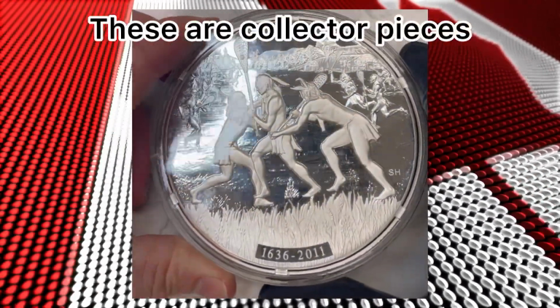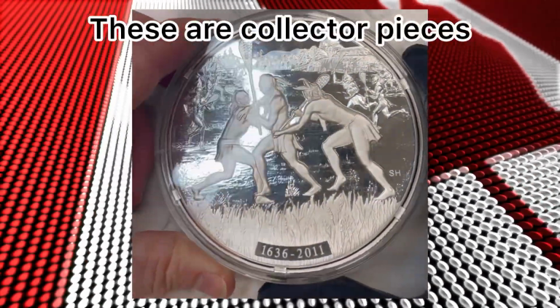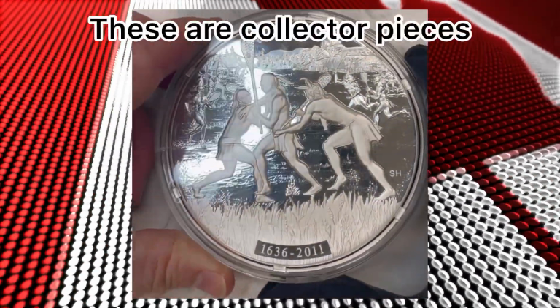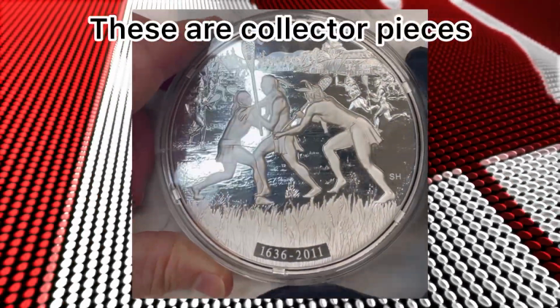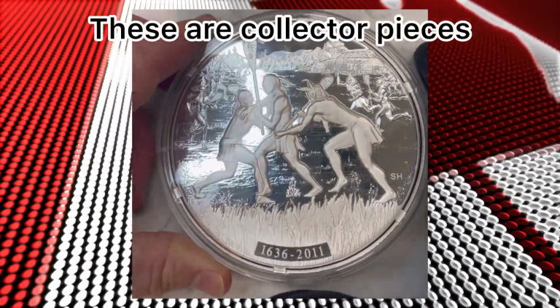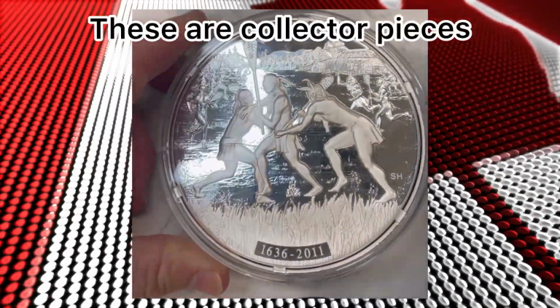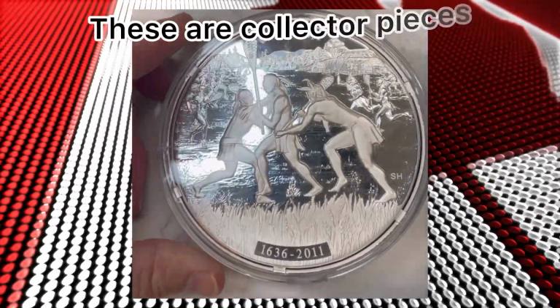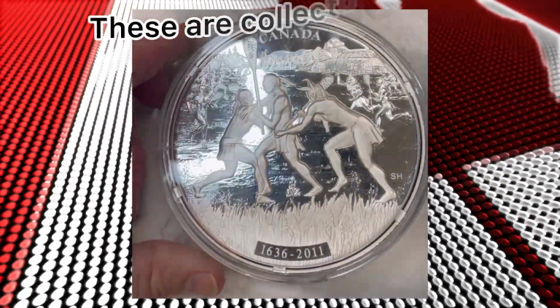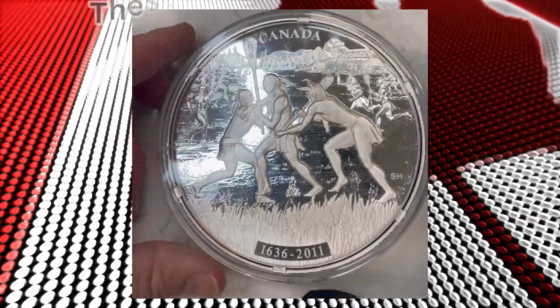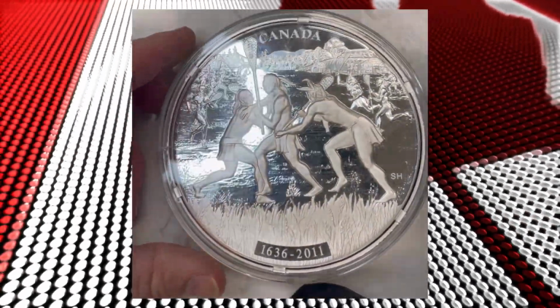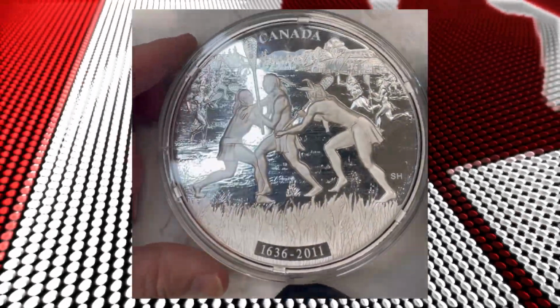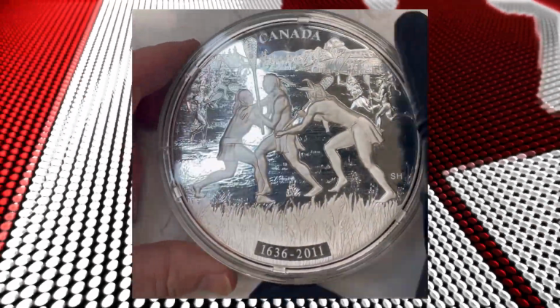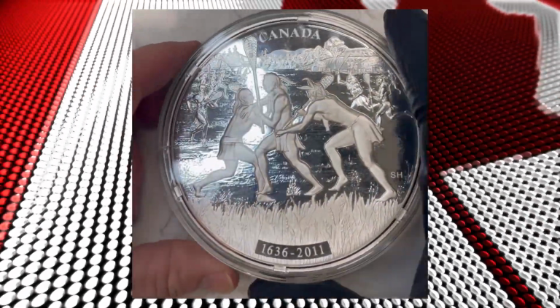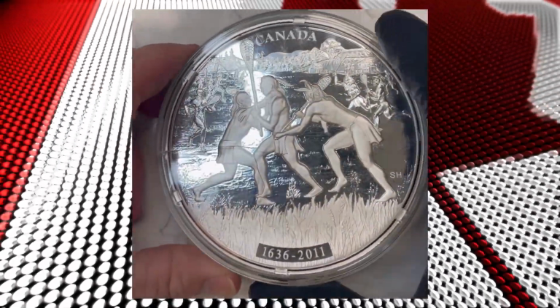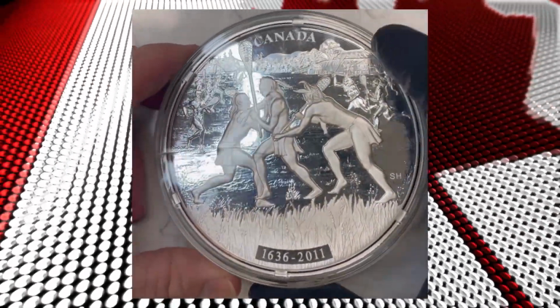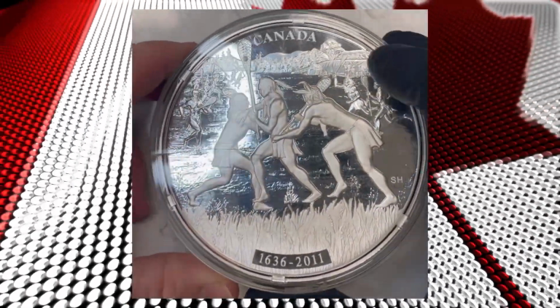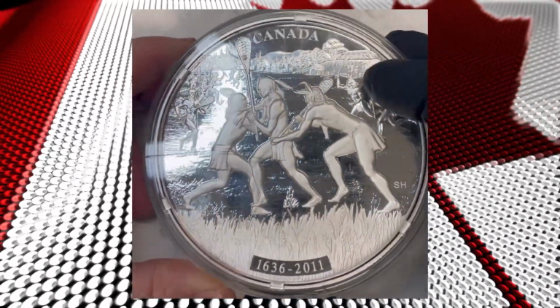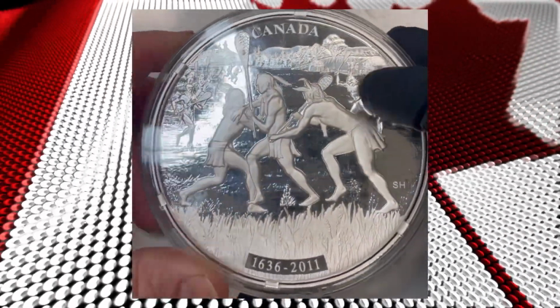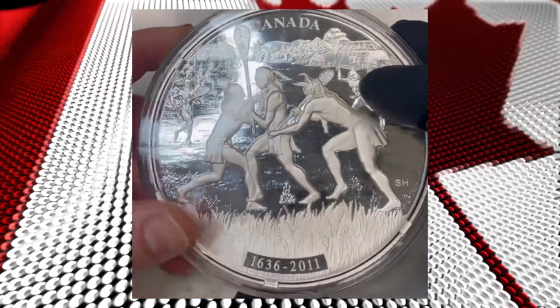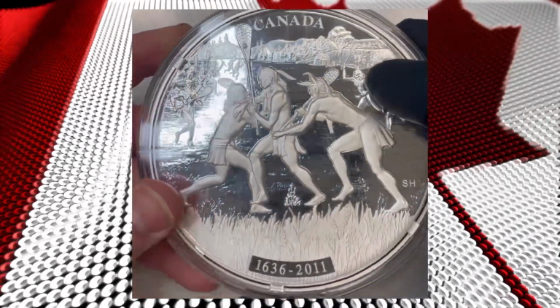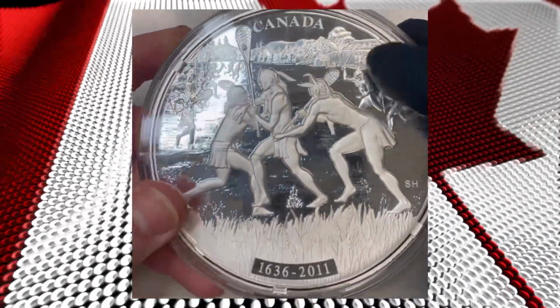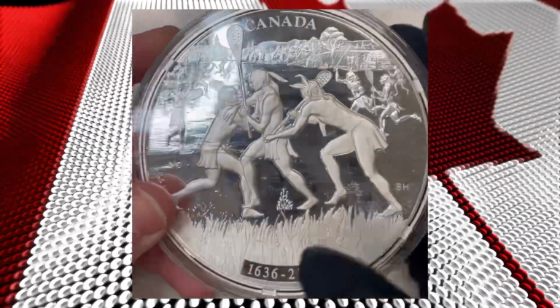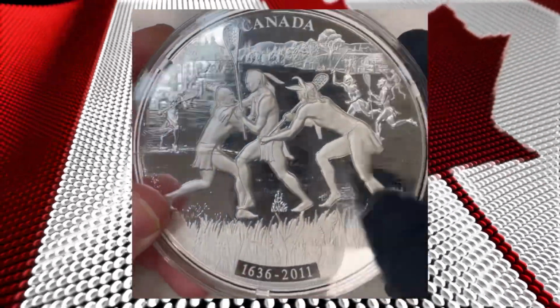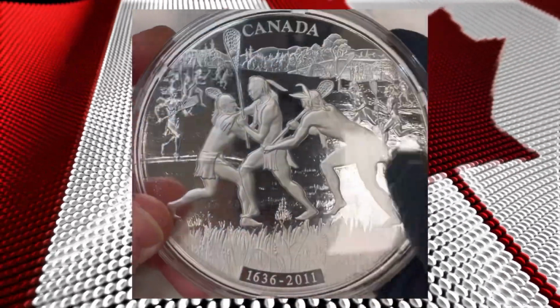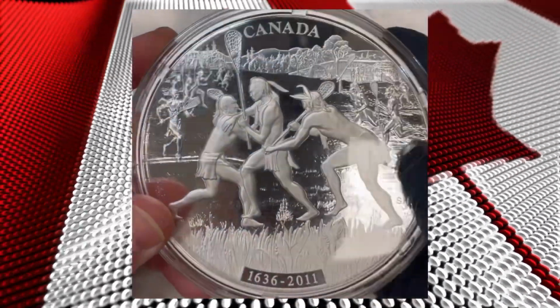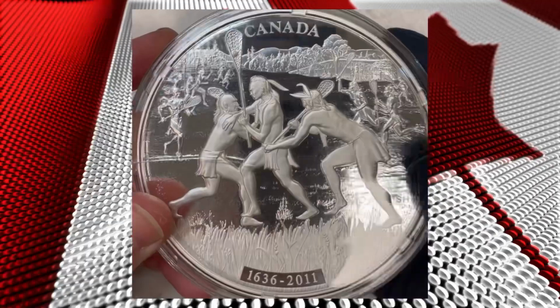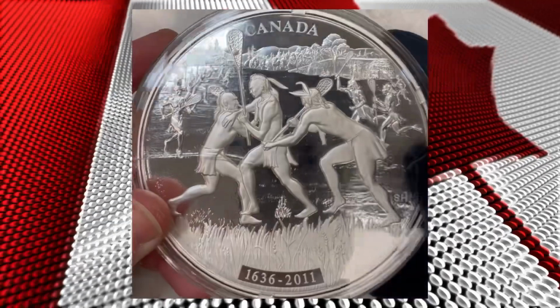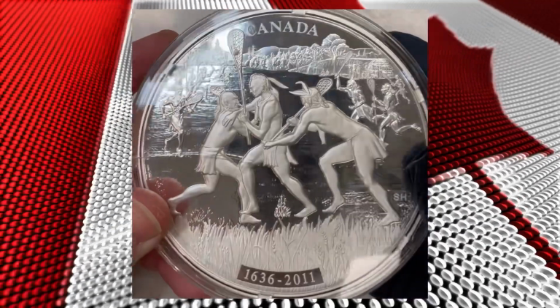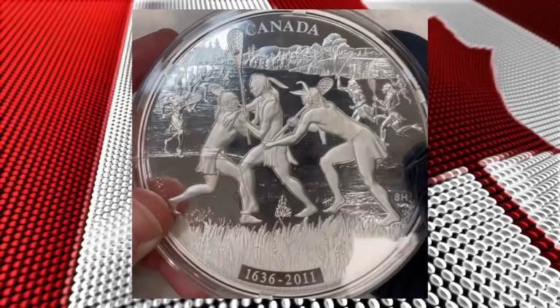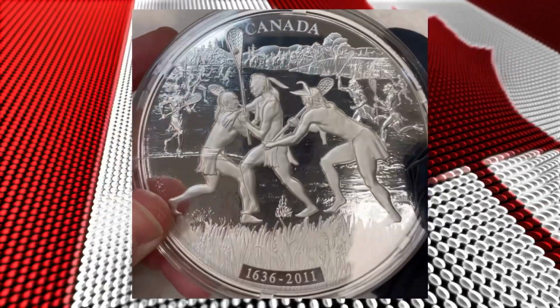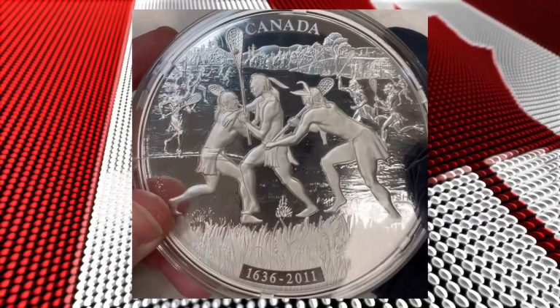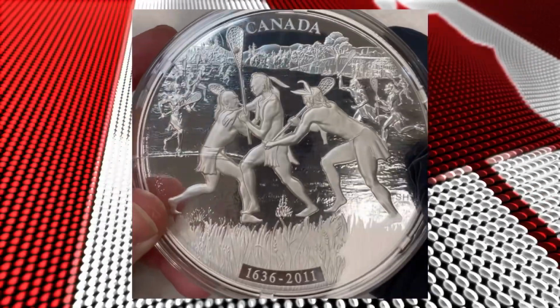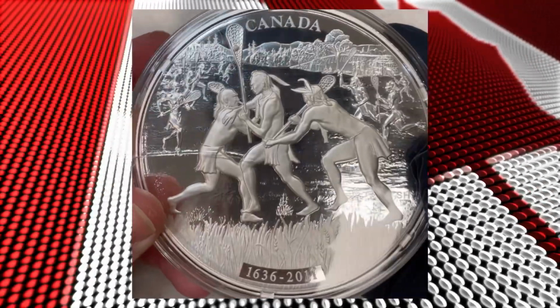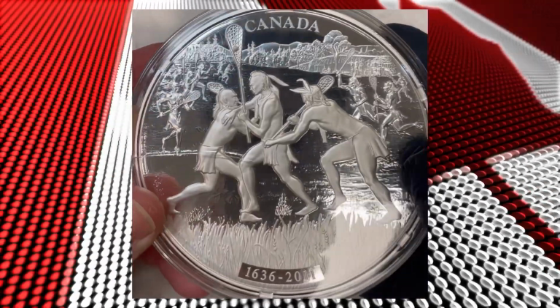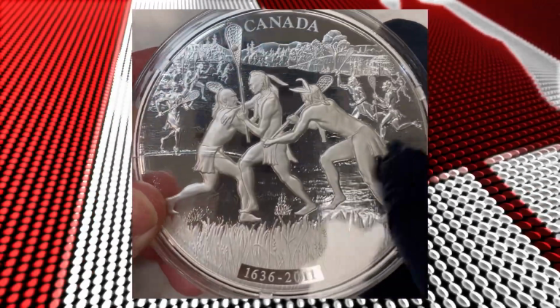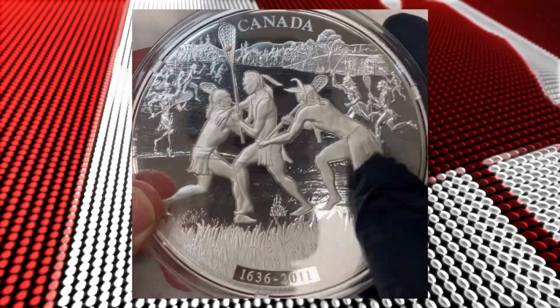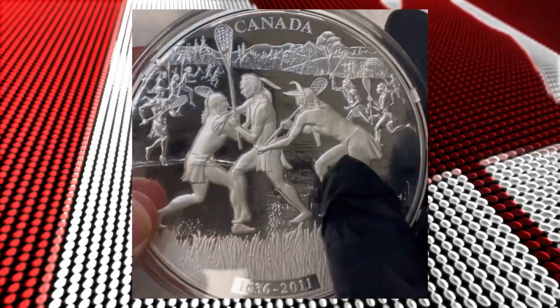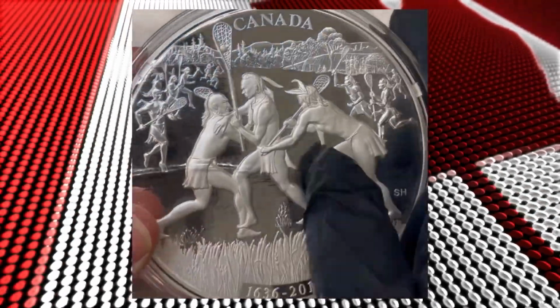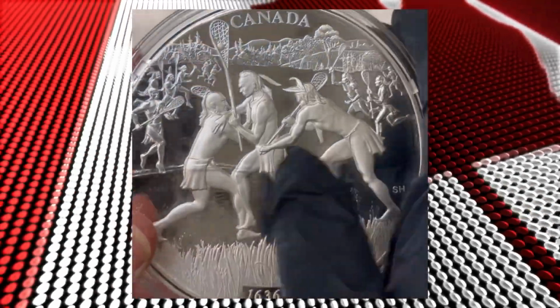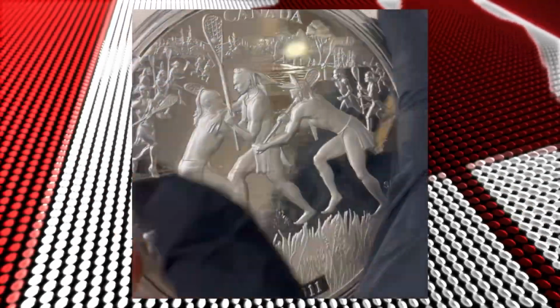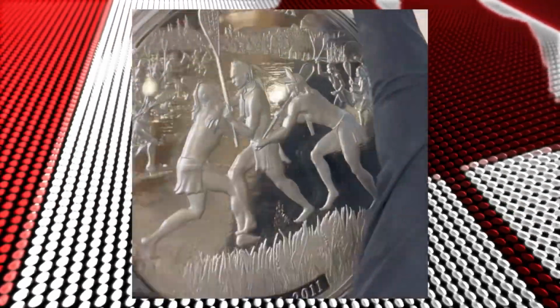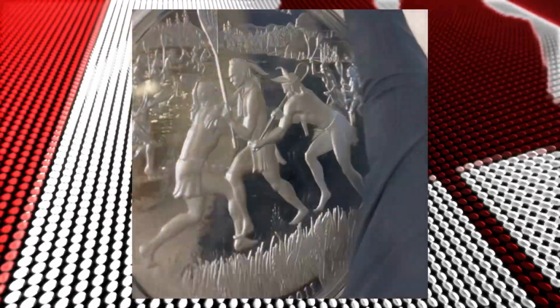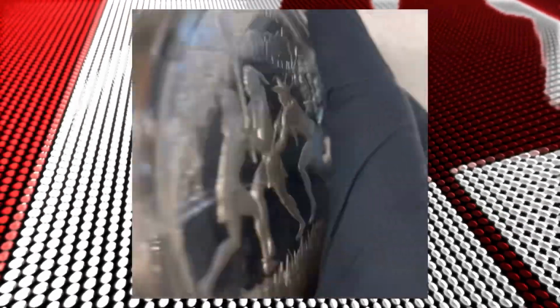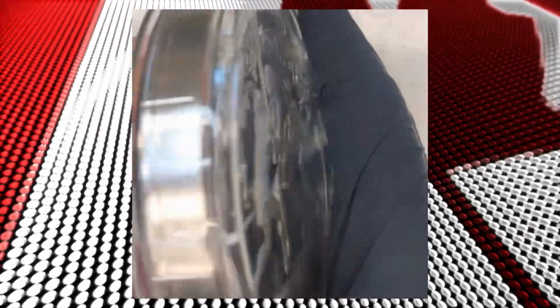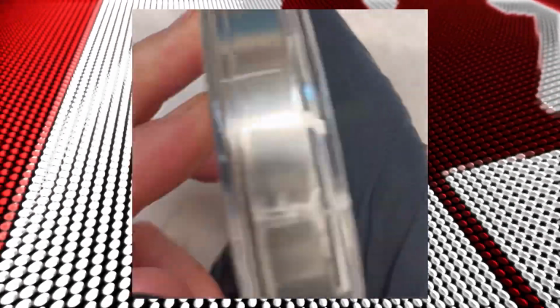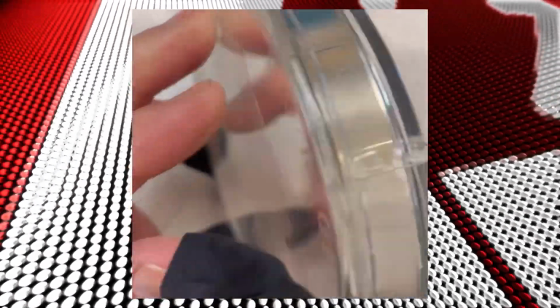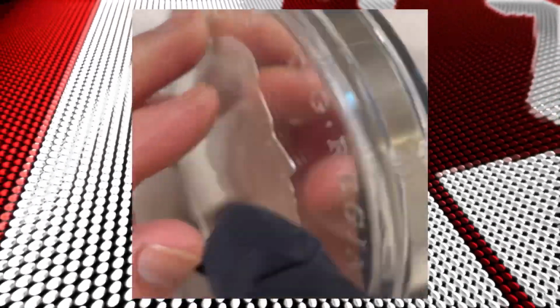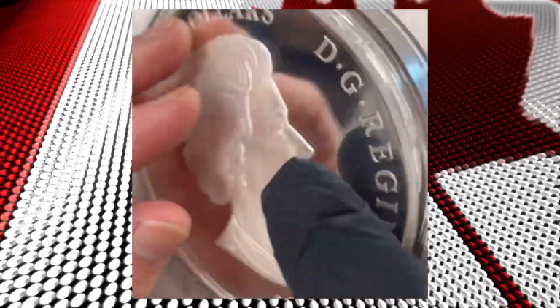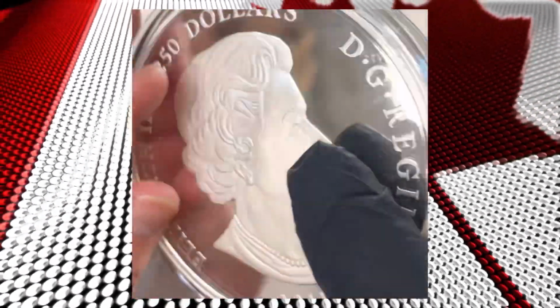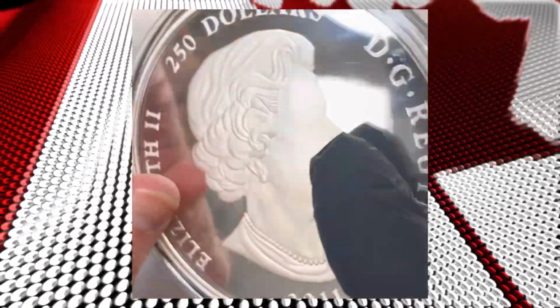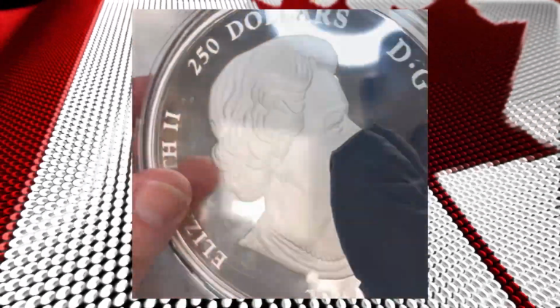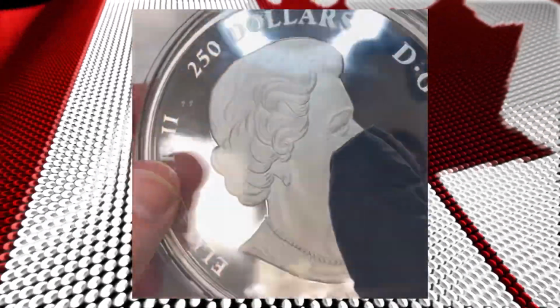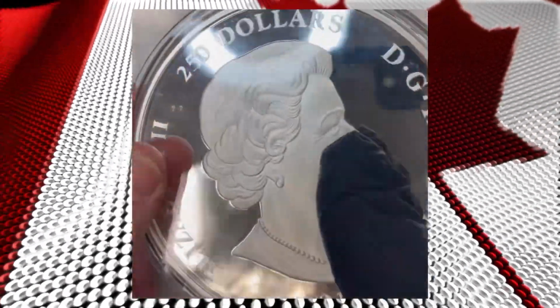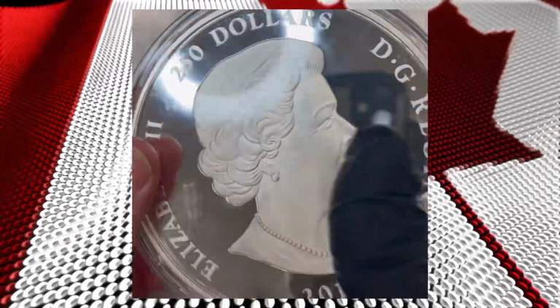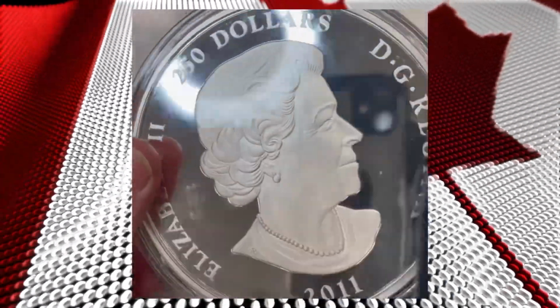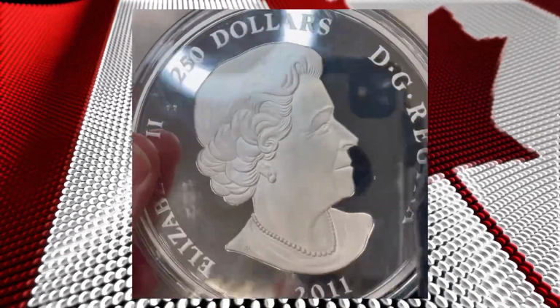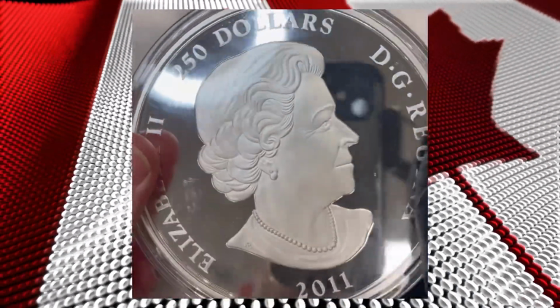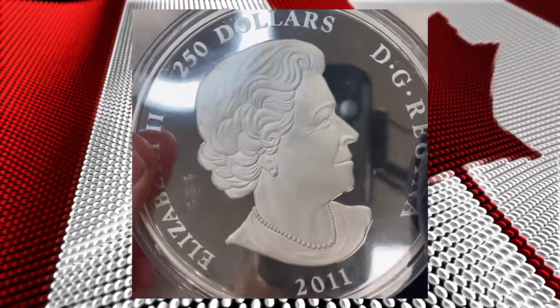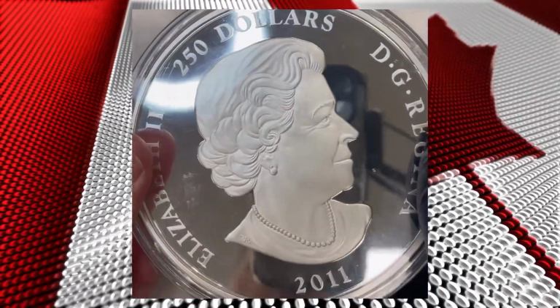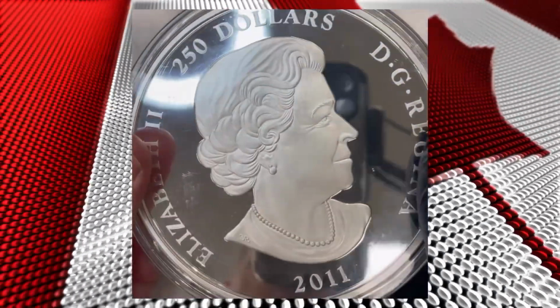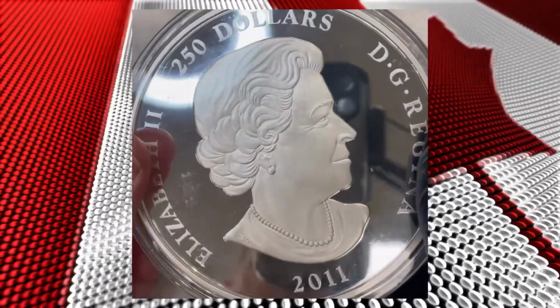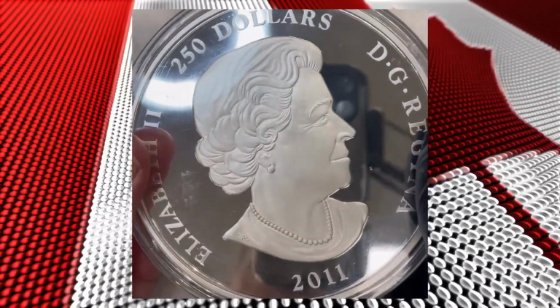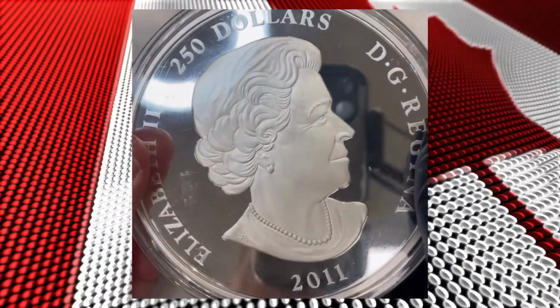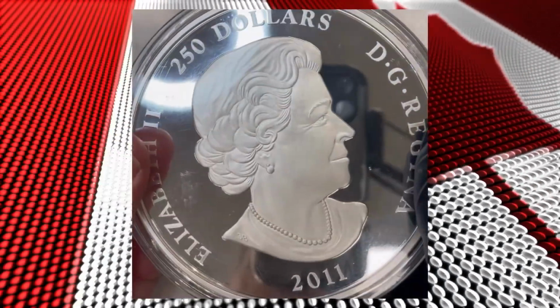Look at it — there are like no scratches. It's a crude coin, meaning that it was very carefully made at the mint.